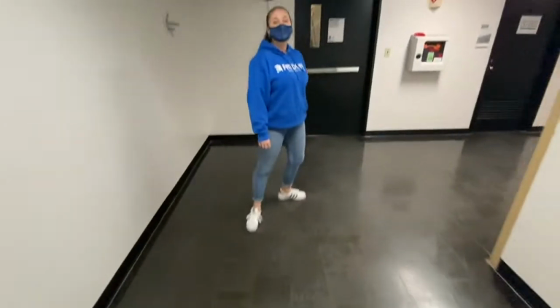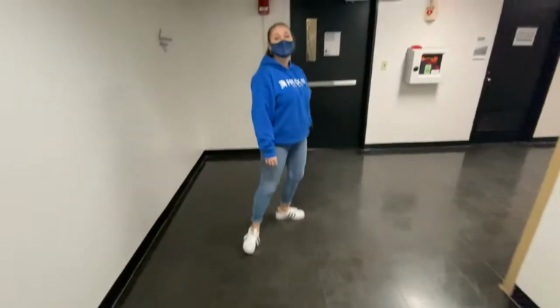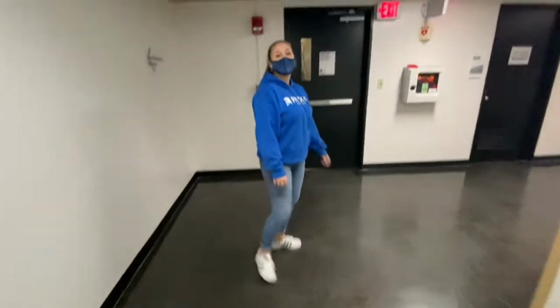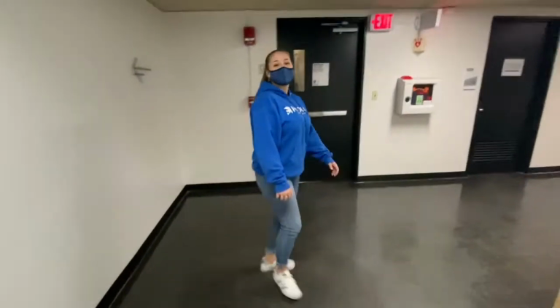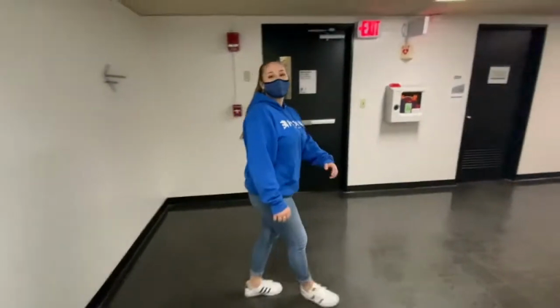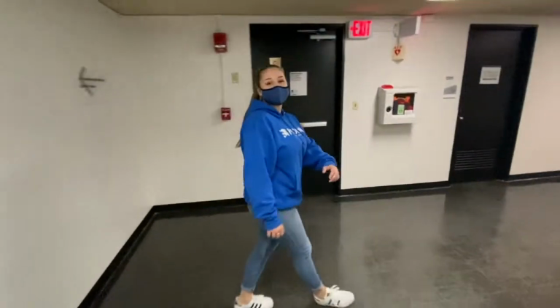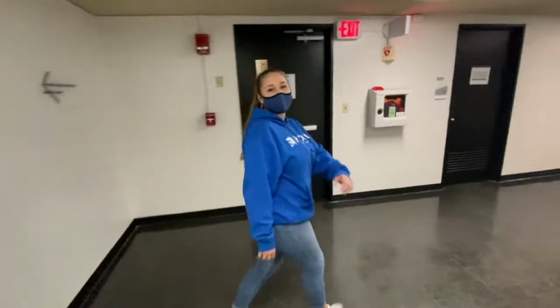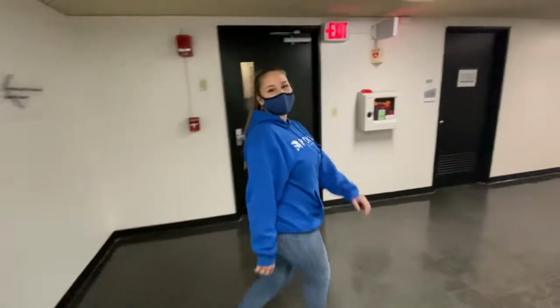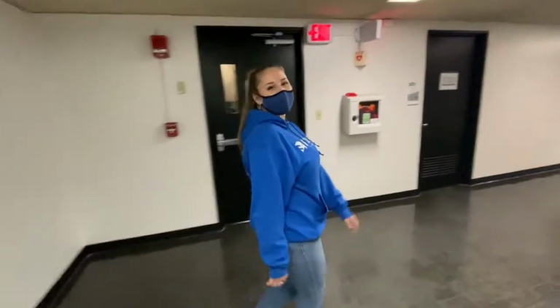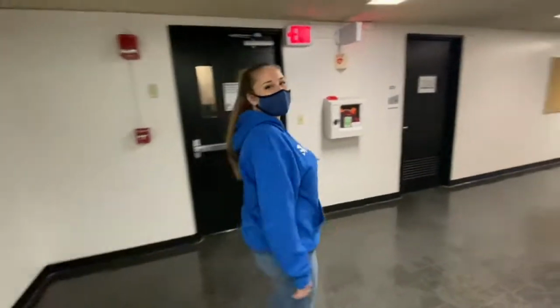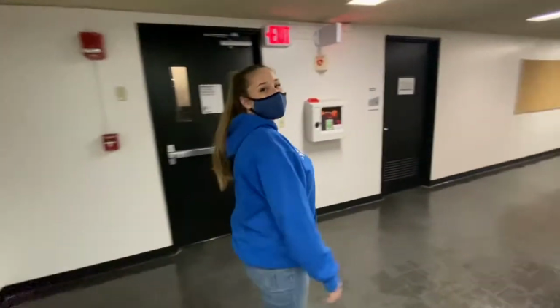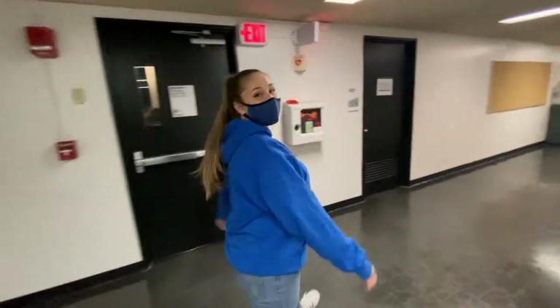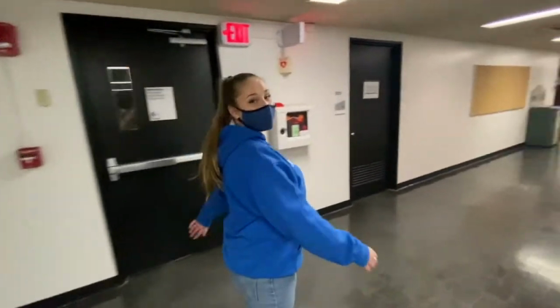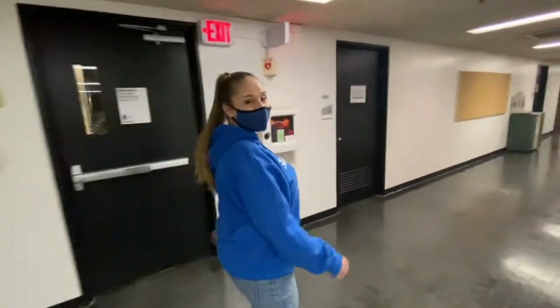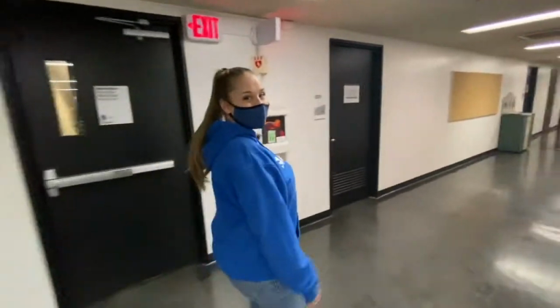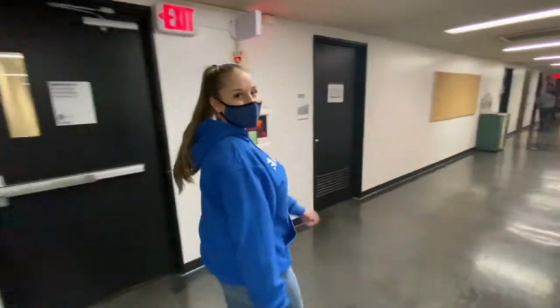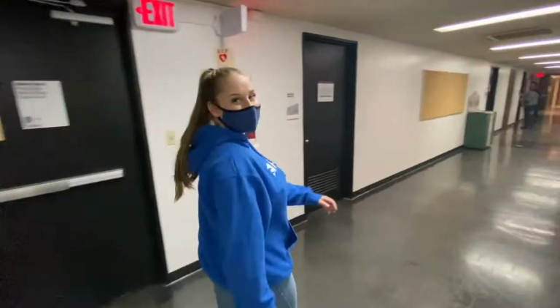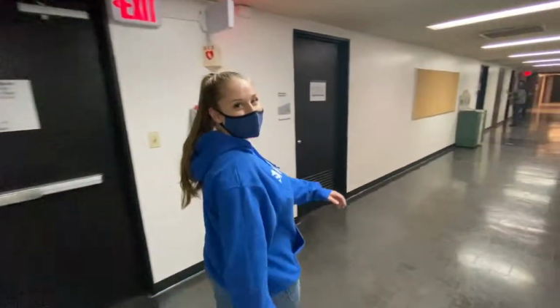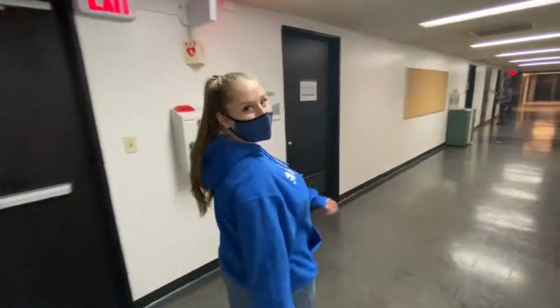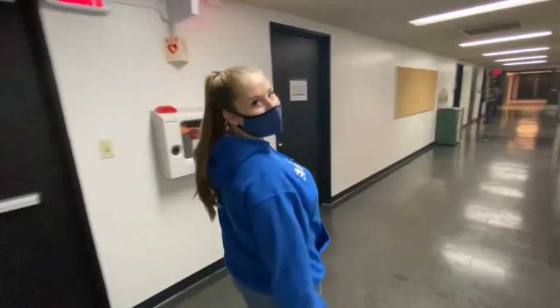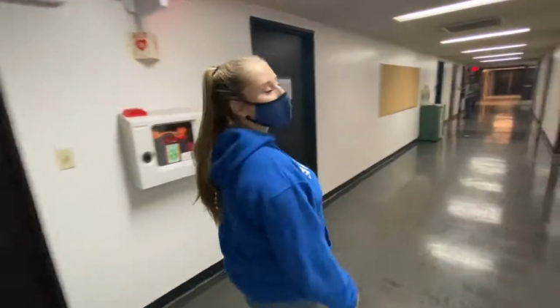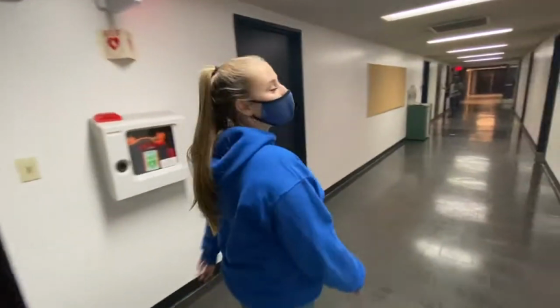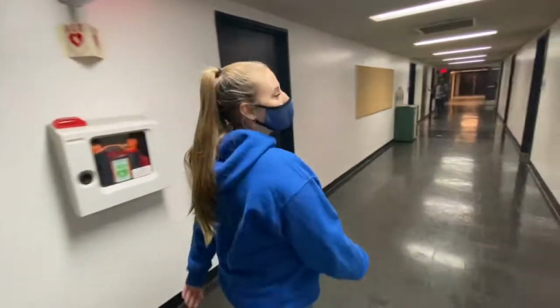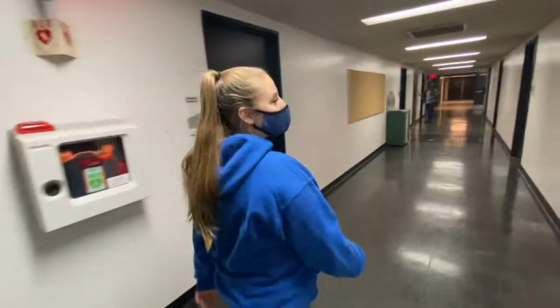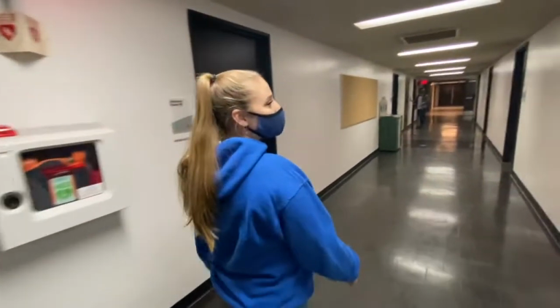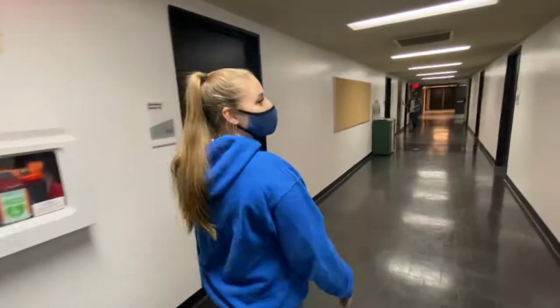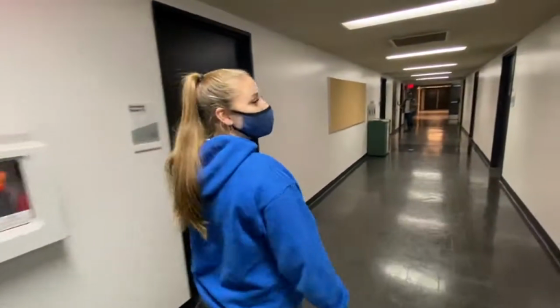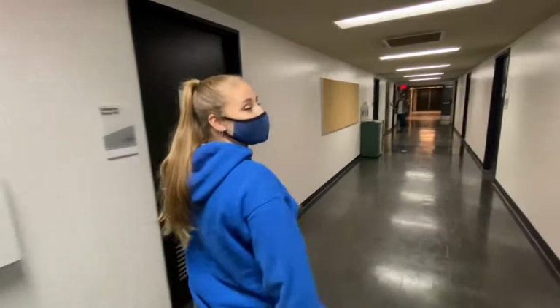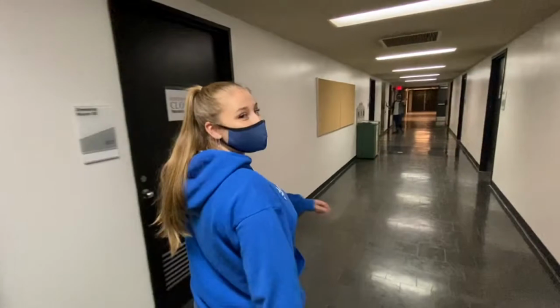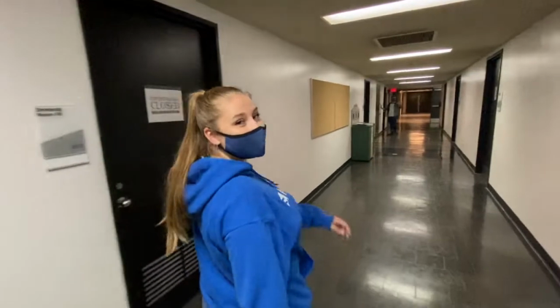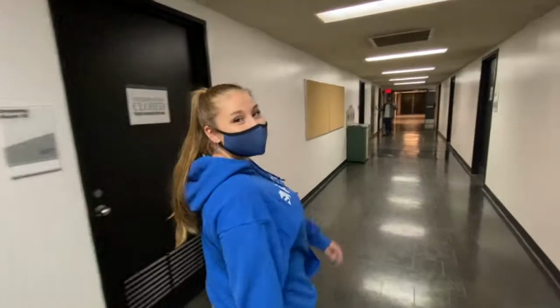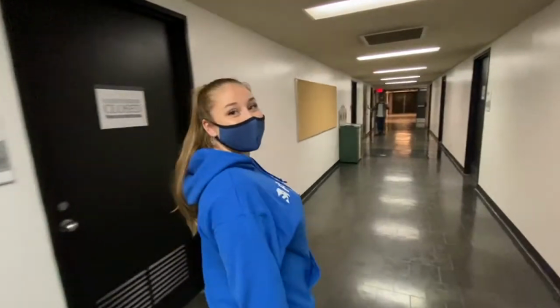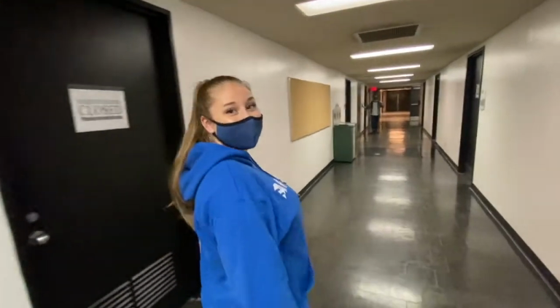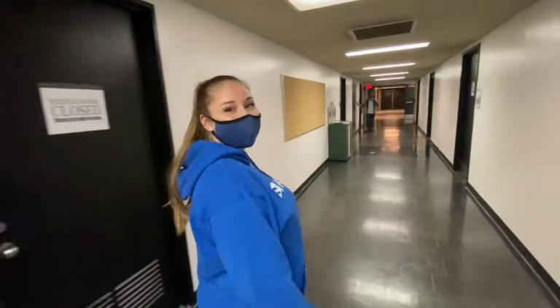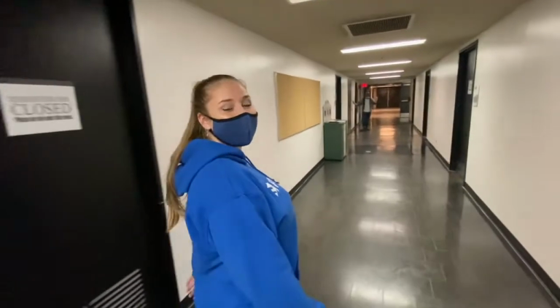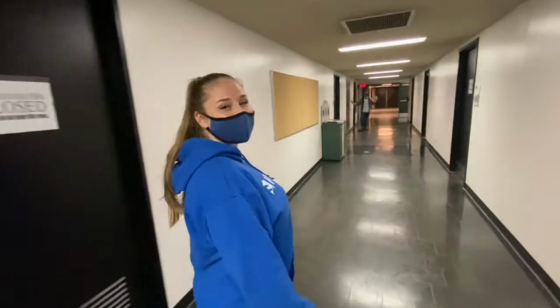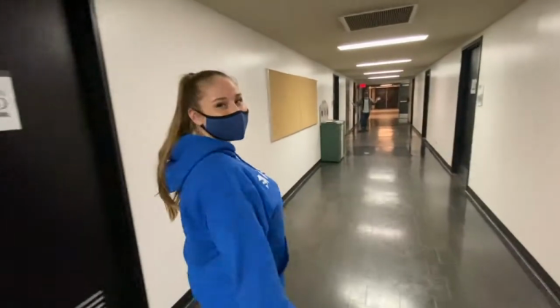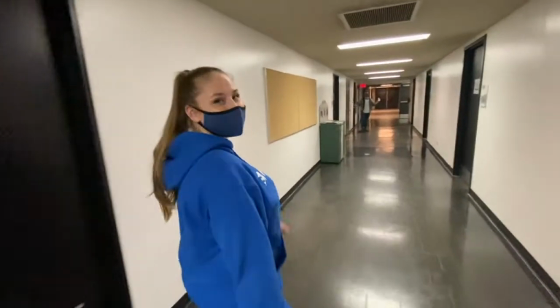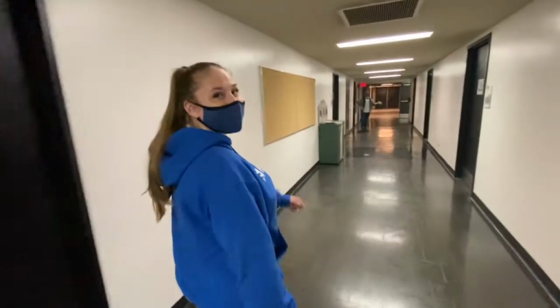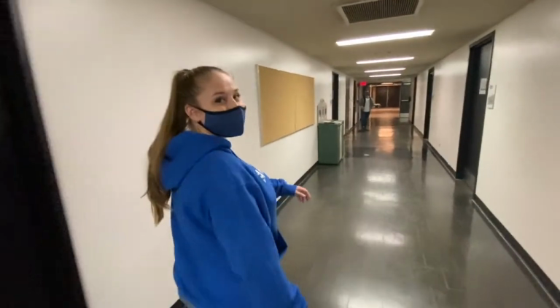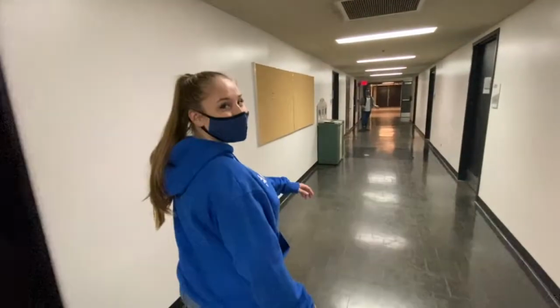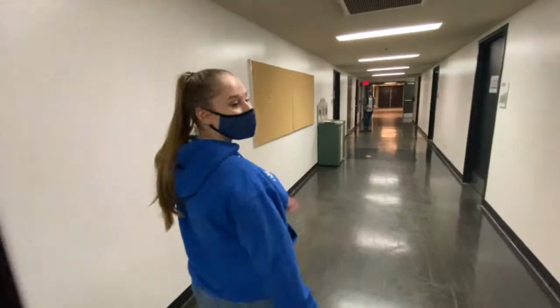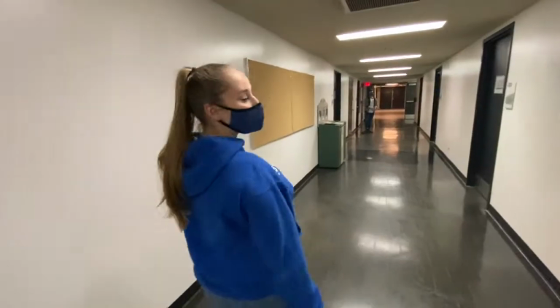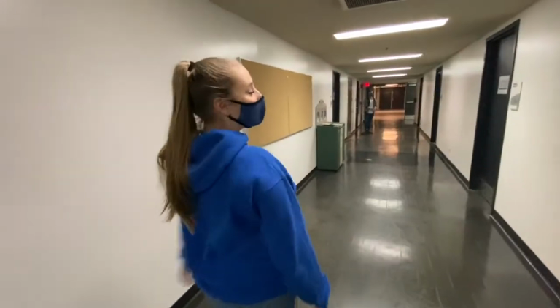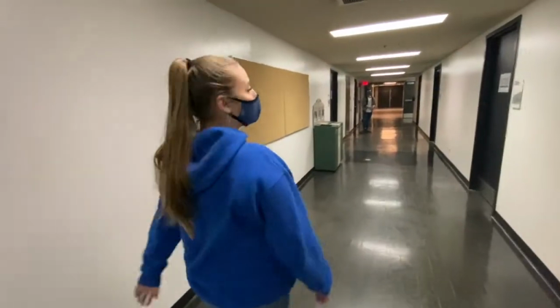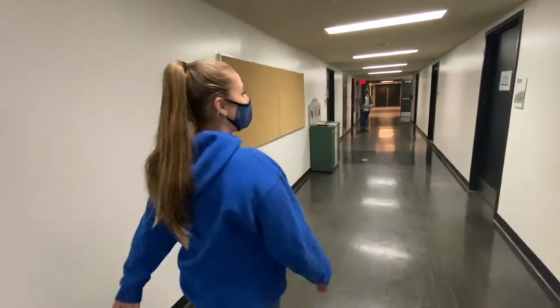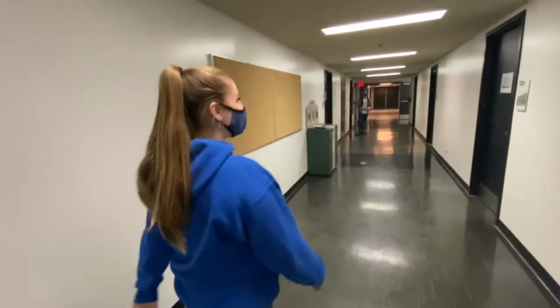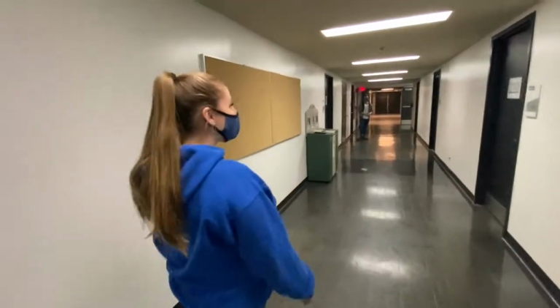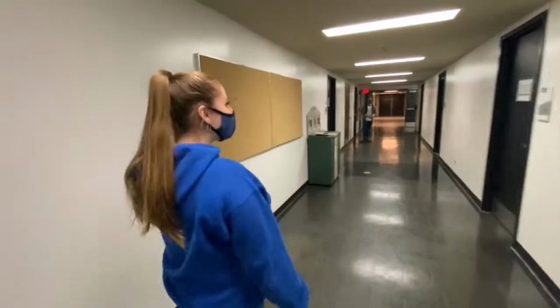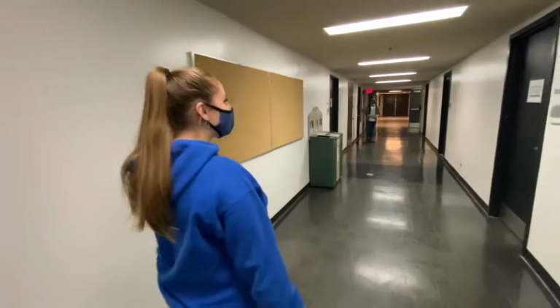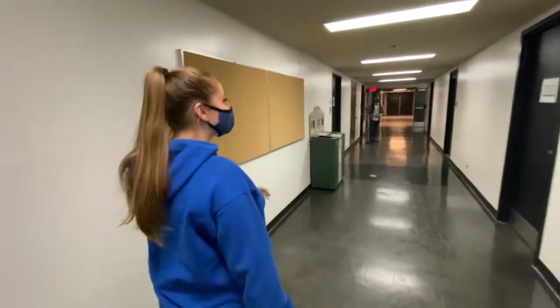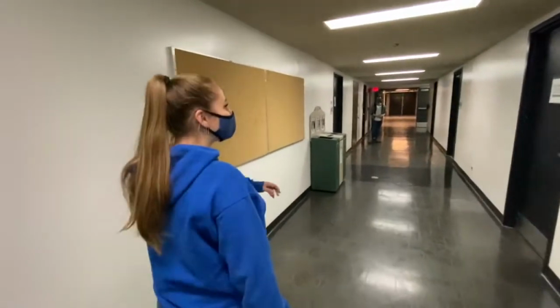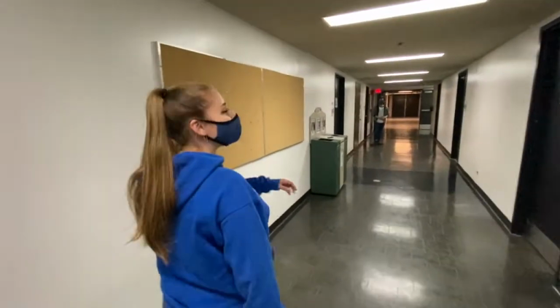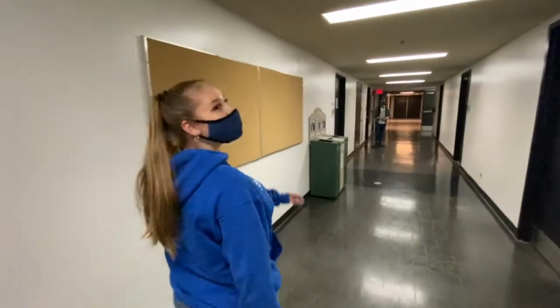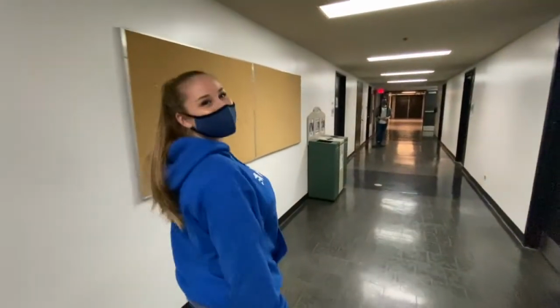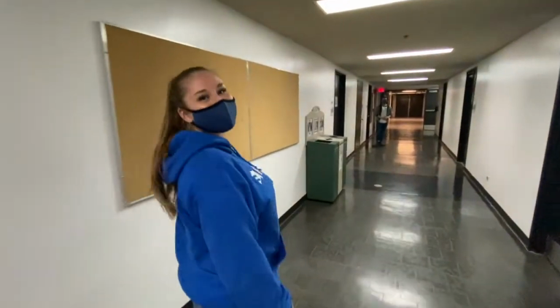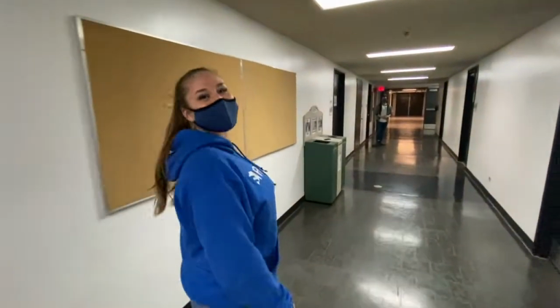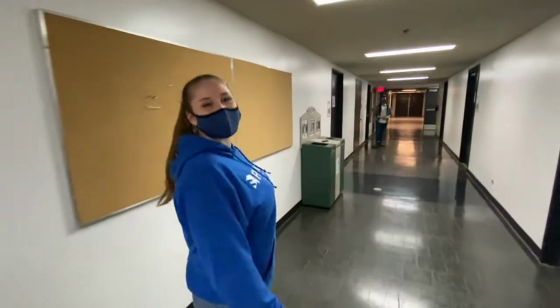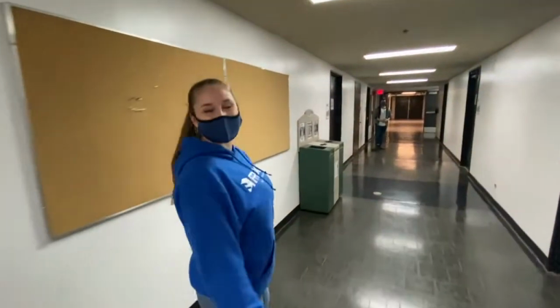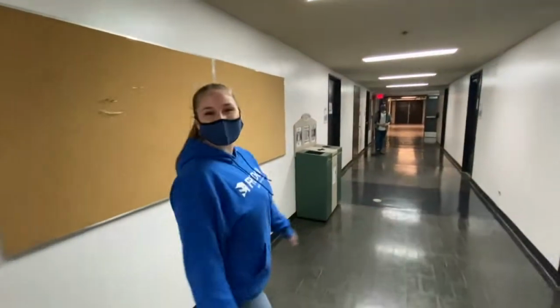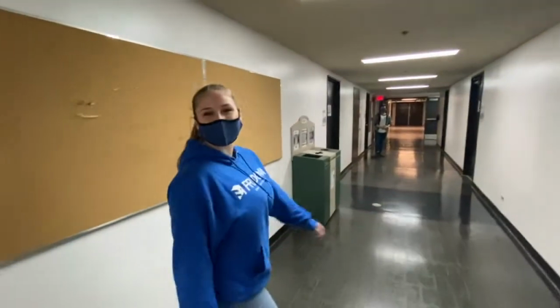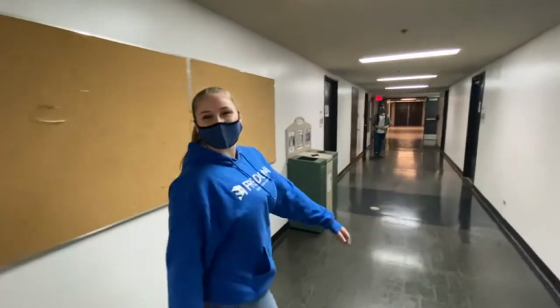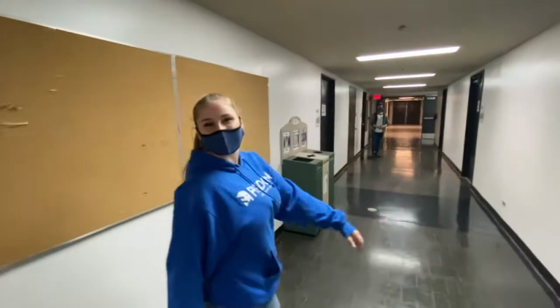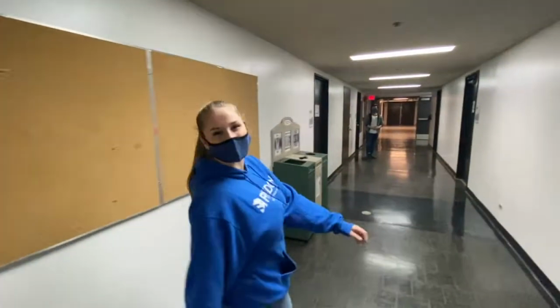This hallway is filled with dressing rooms that we use for productions and classes, as well as our makeup classroom and our Bartlett green room.